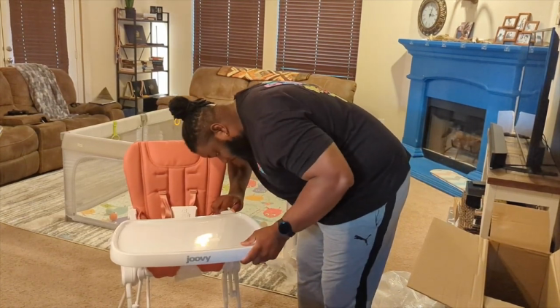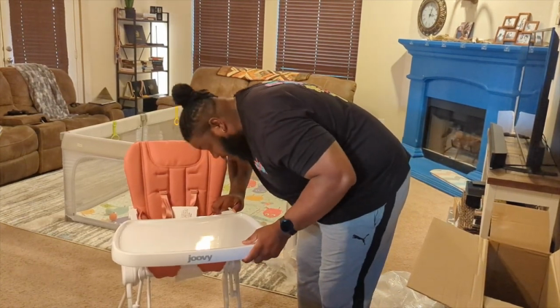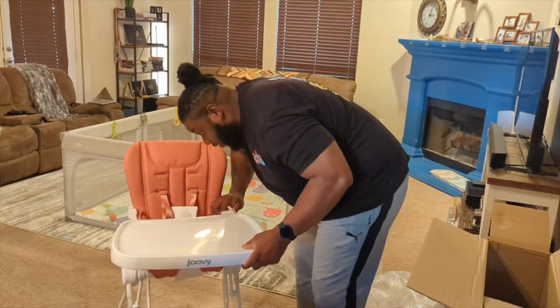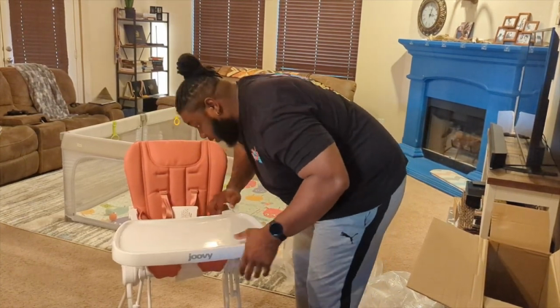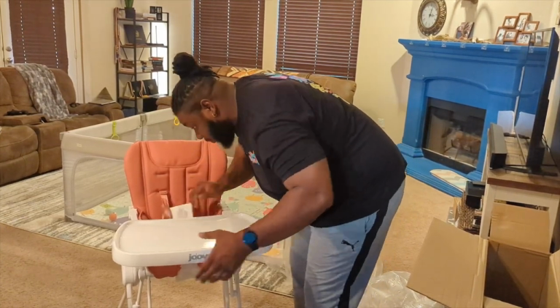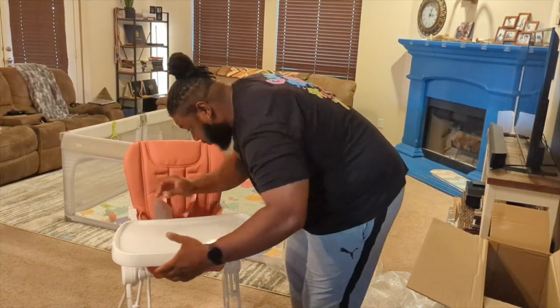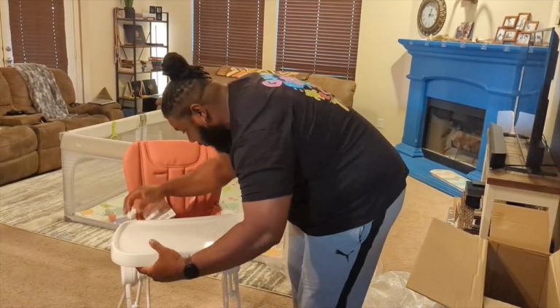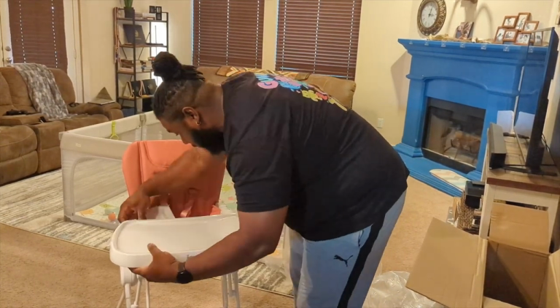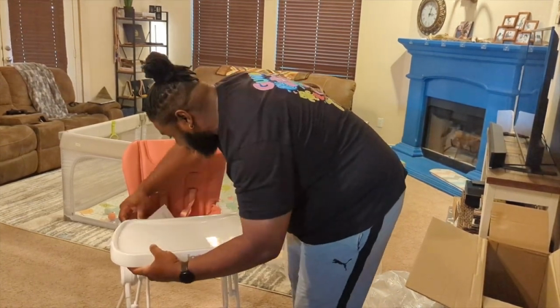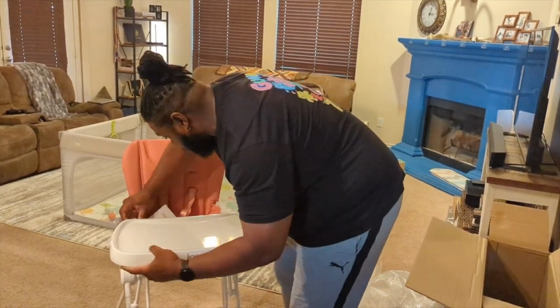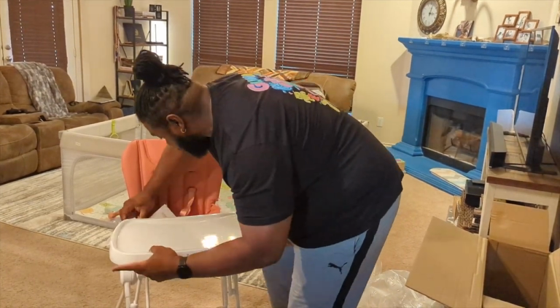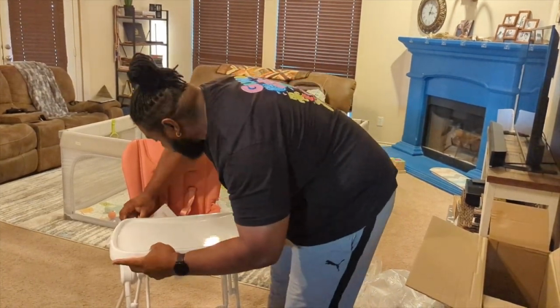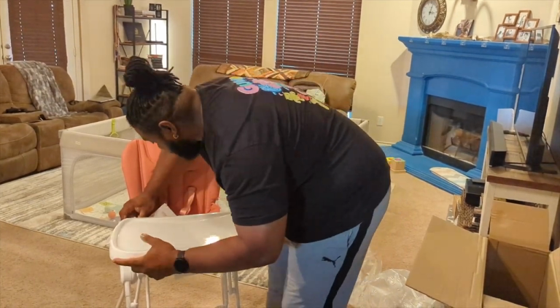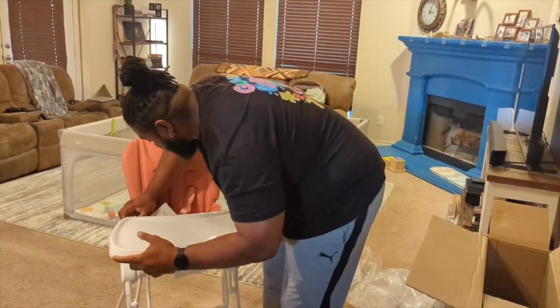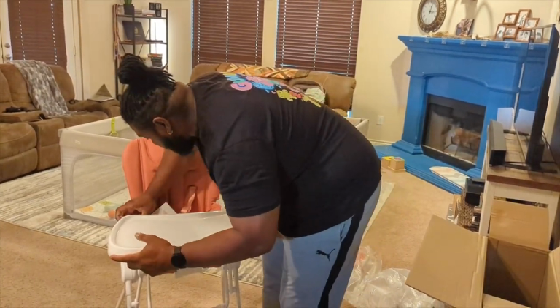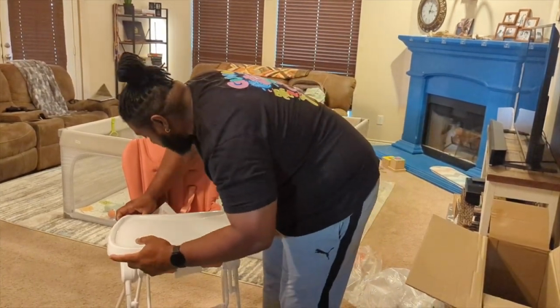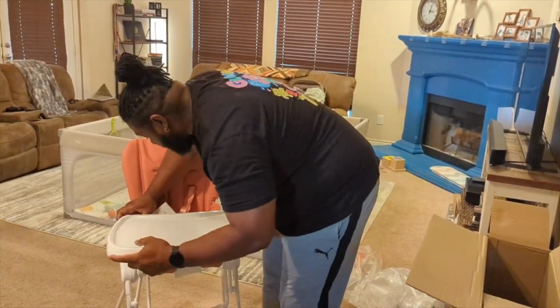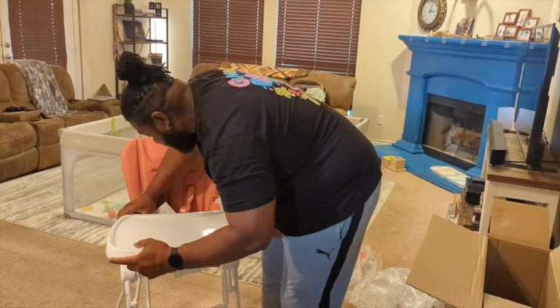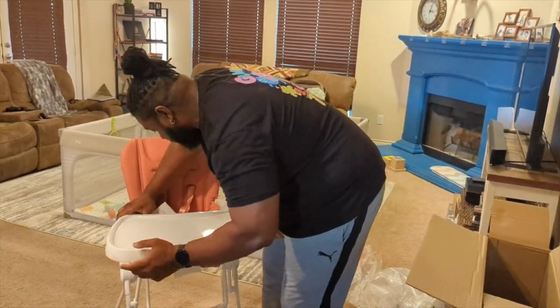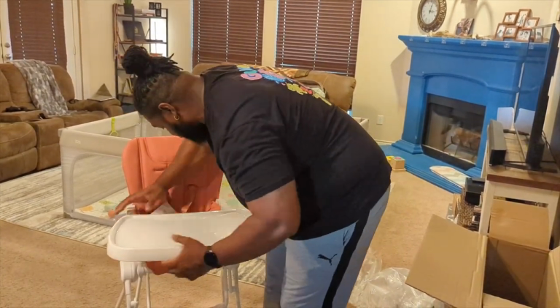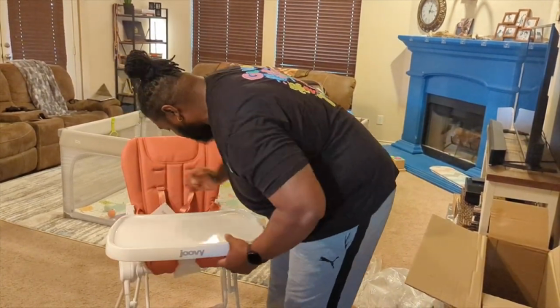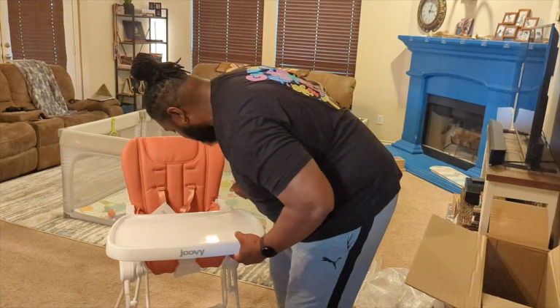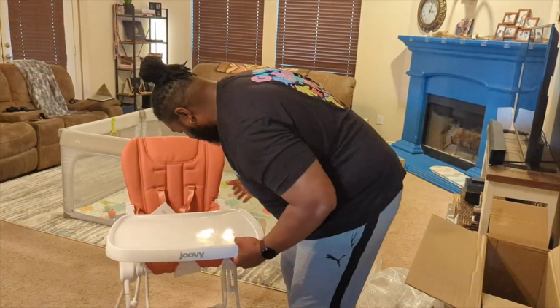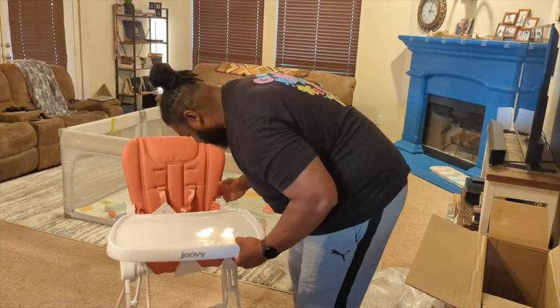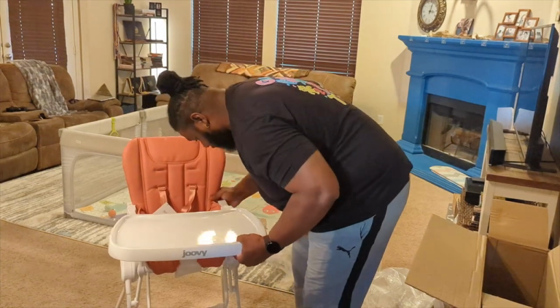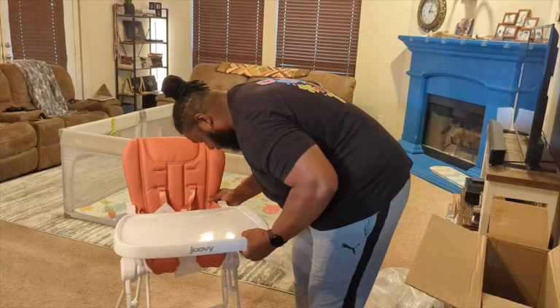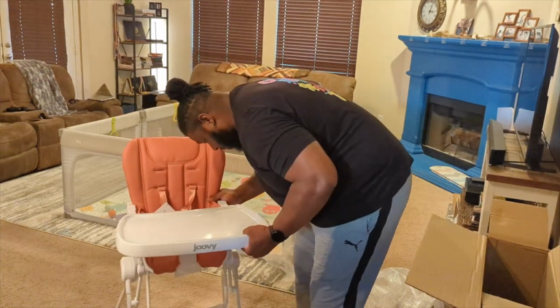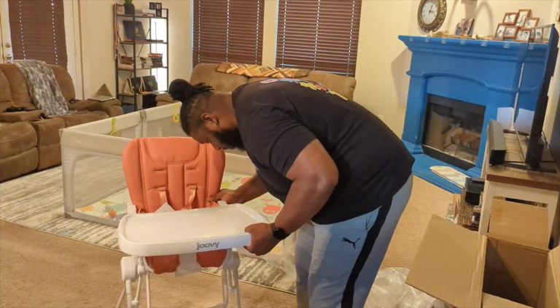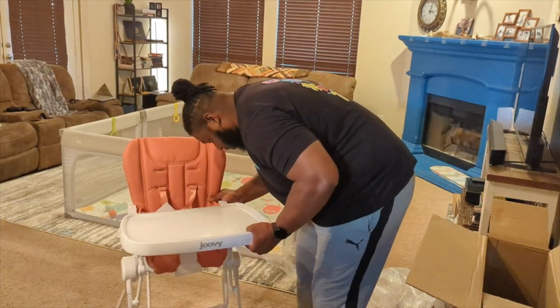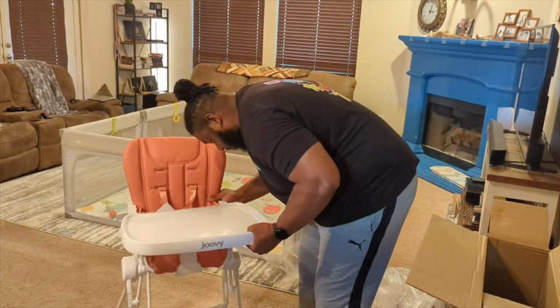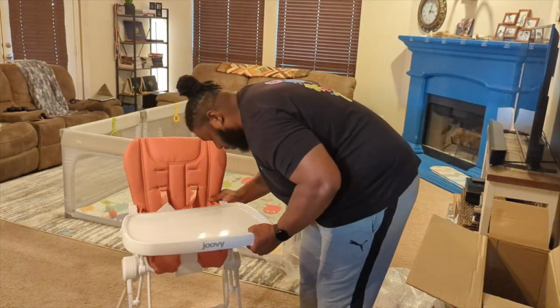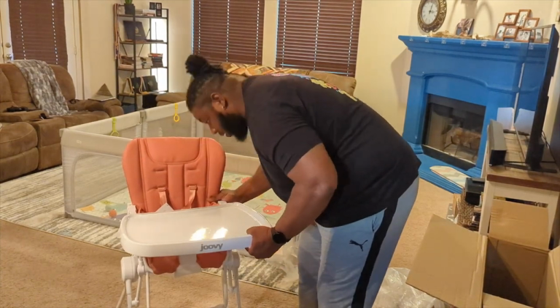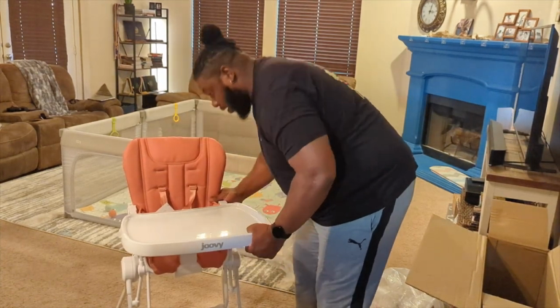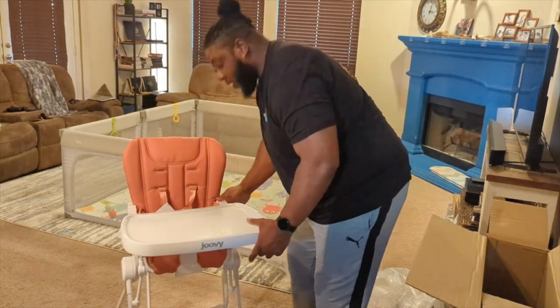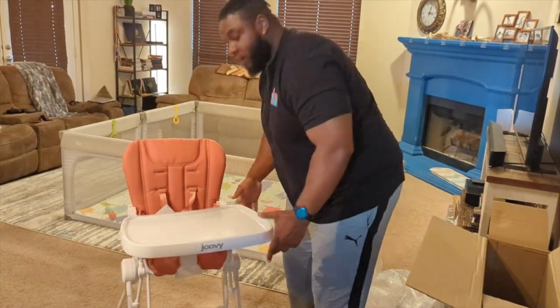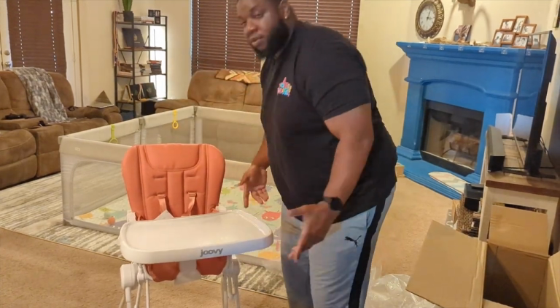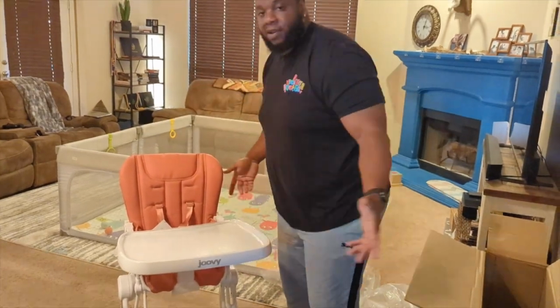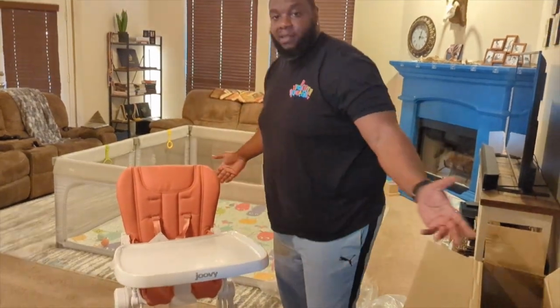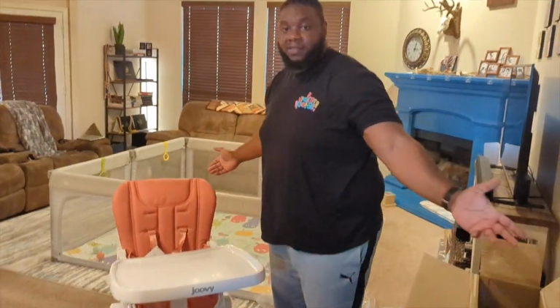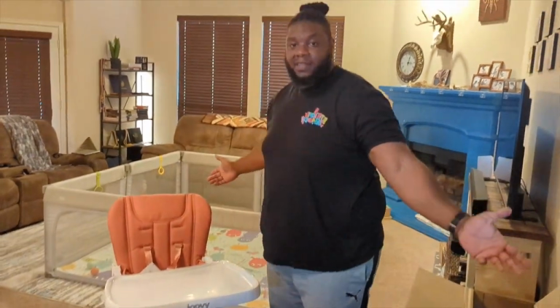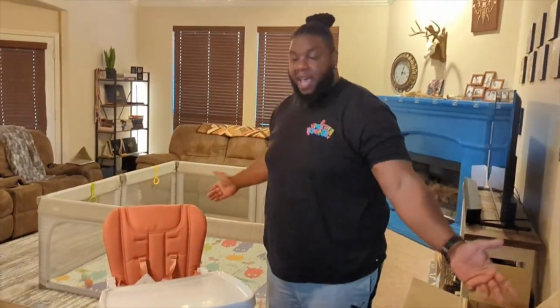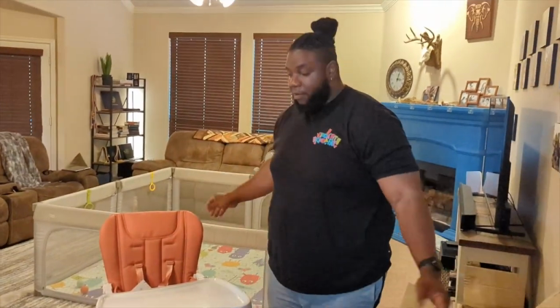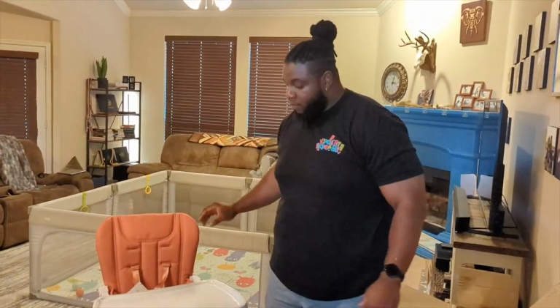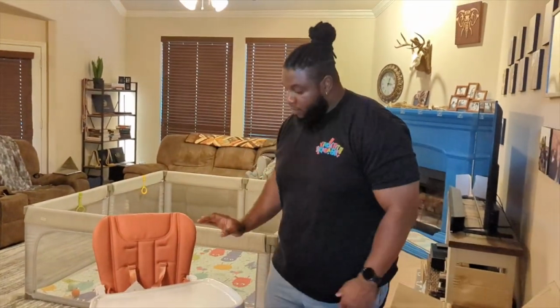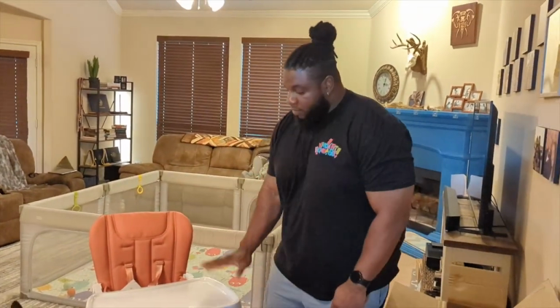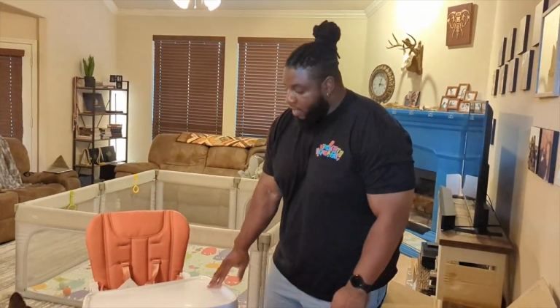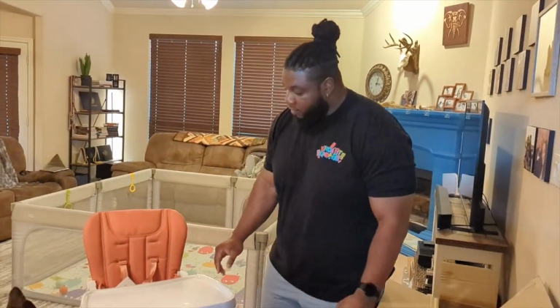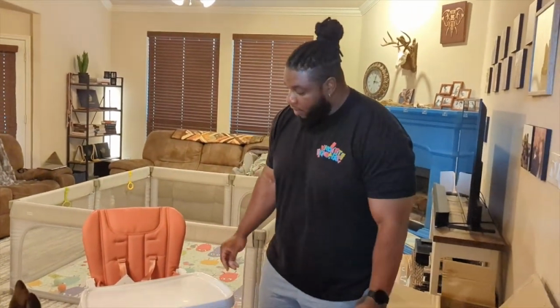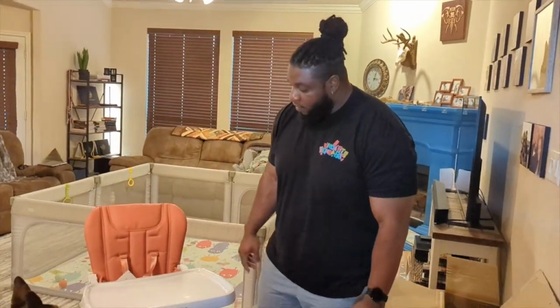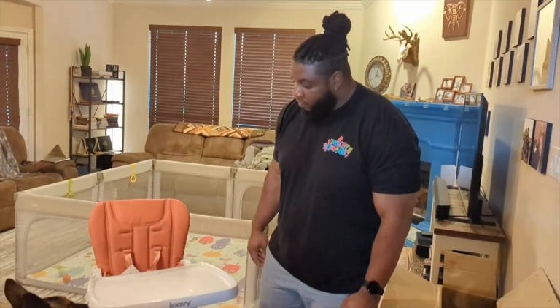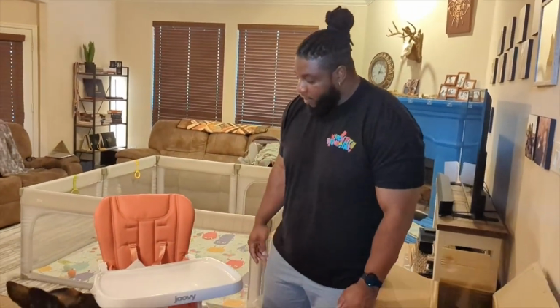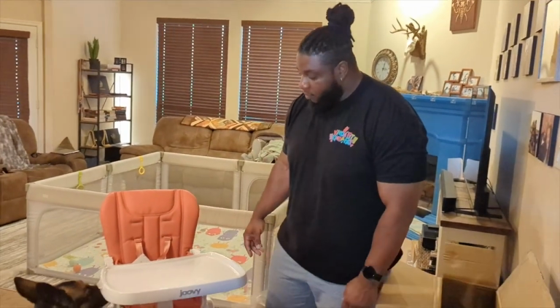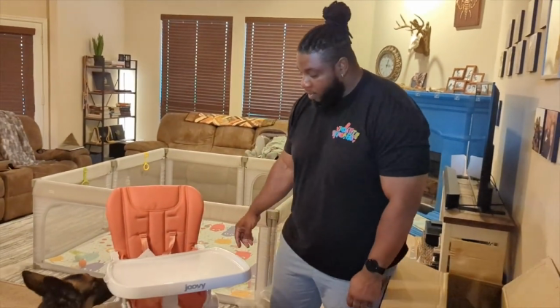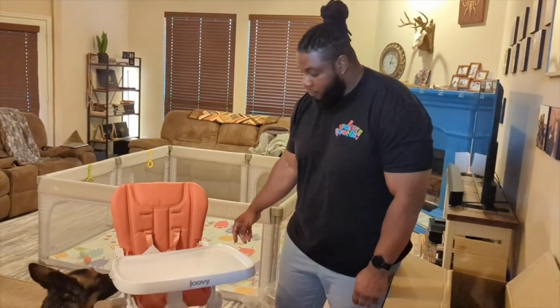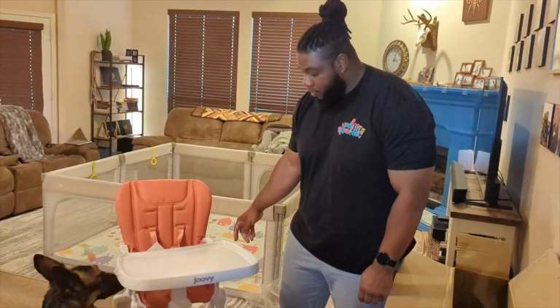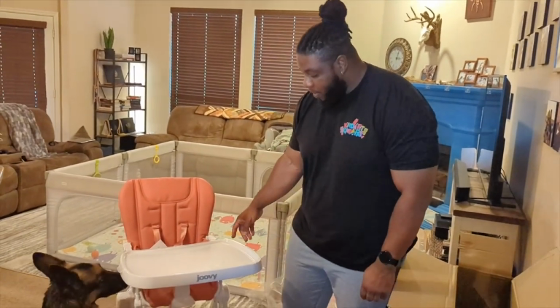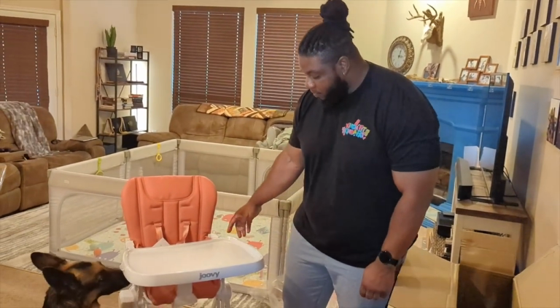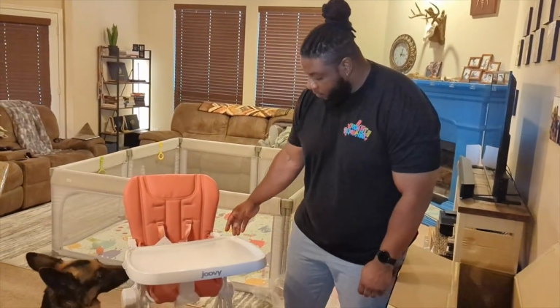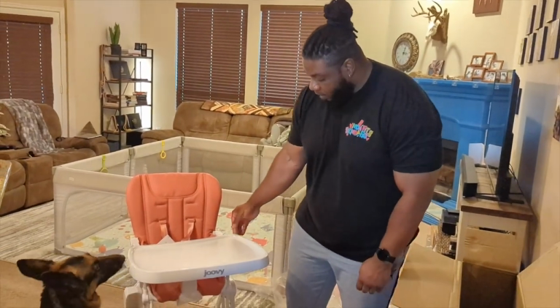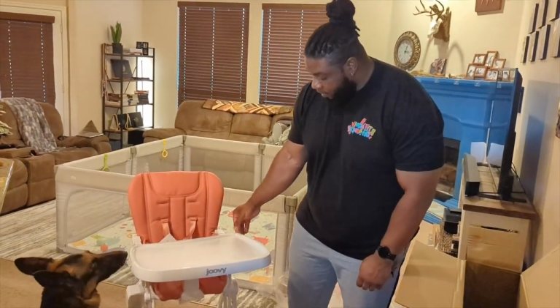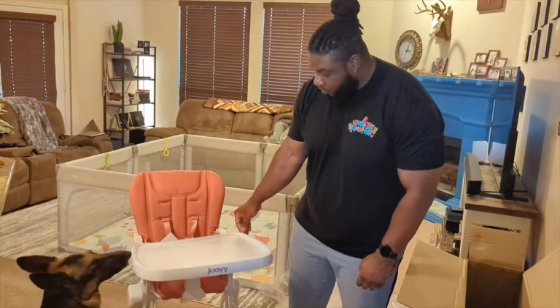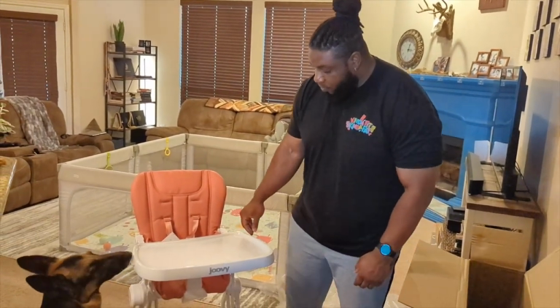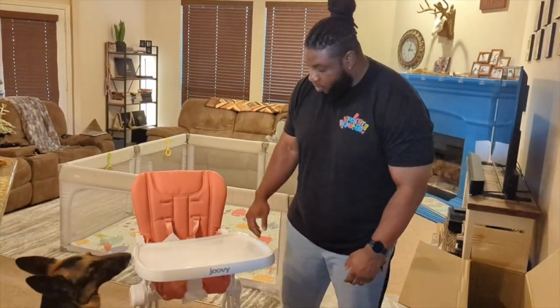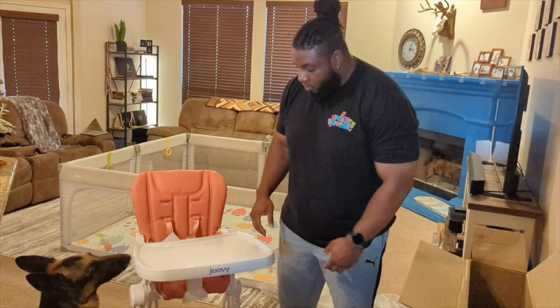All right, let's pull this in just a little bit more. You hear the snap — that's already set, ready for the babies to rock and roll.